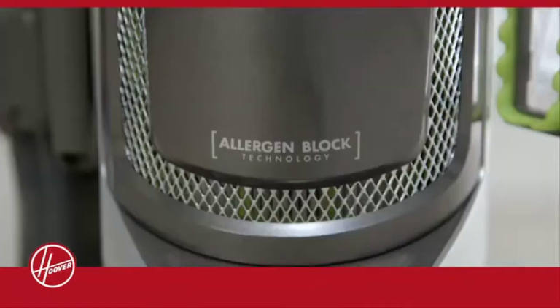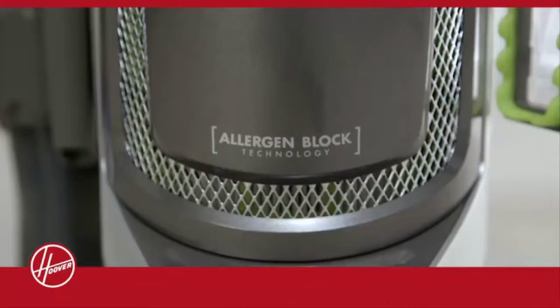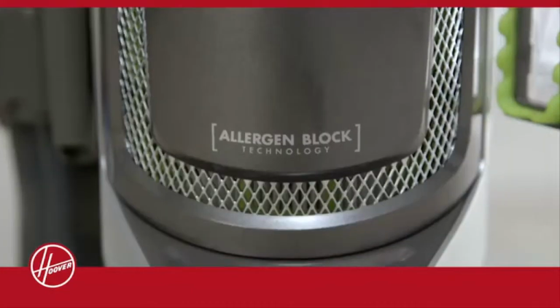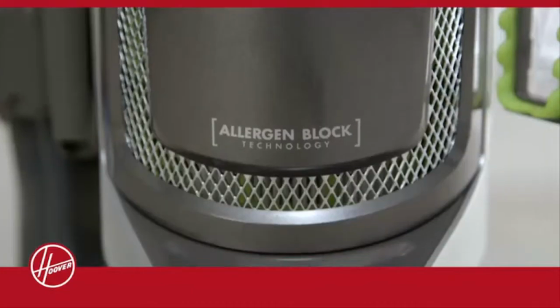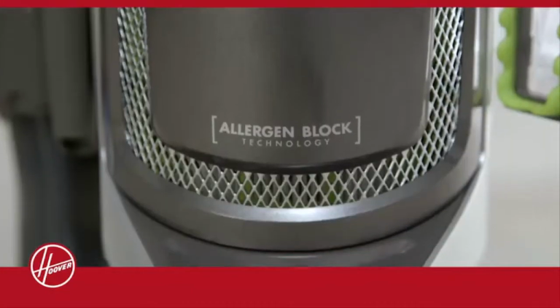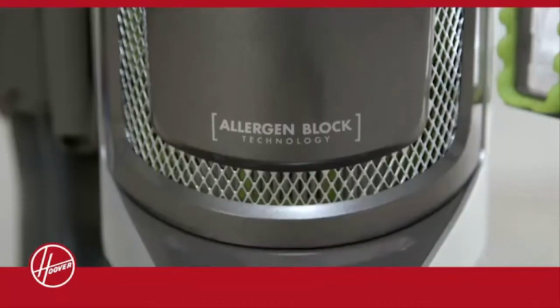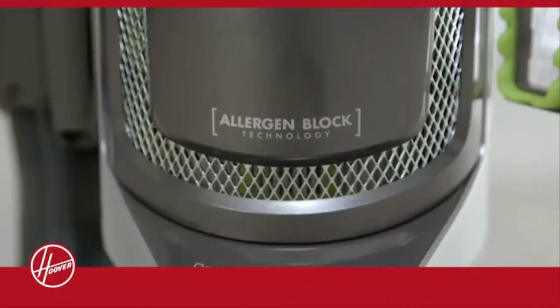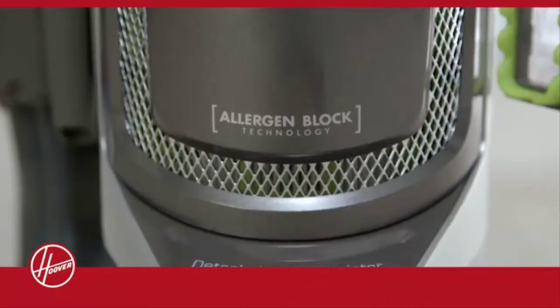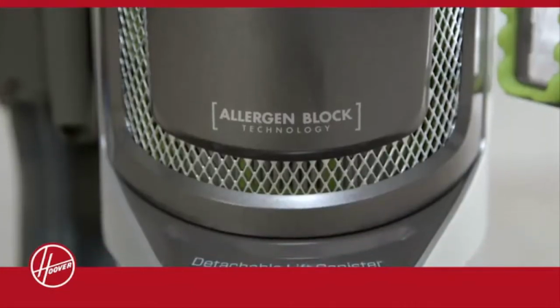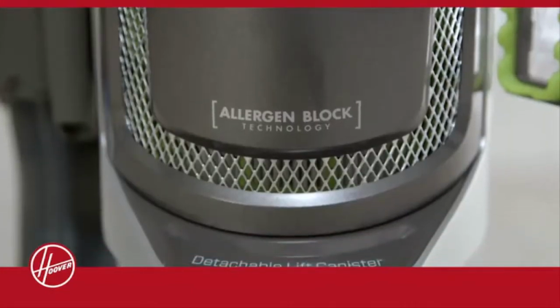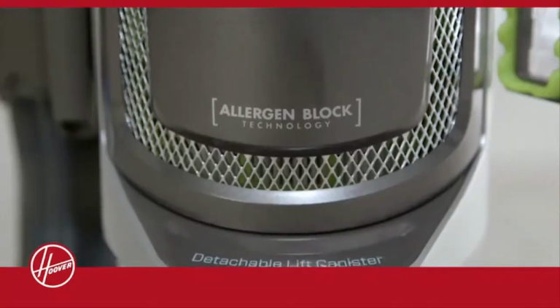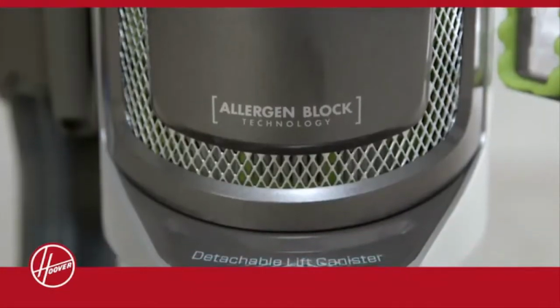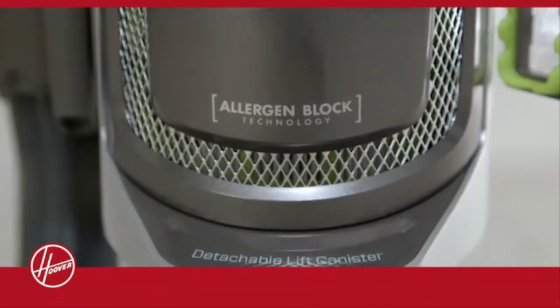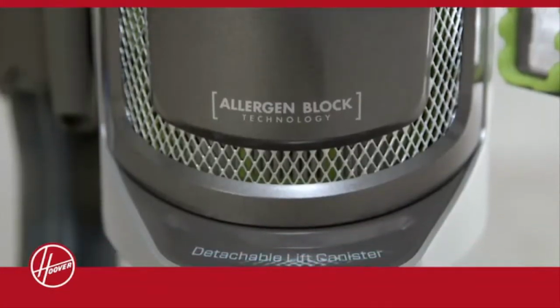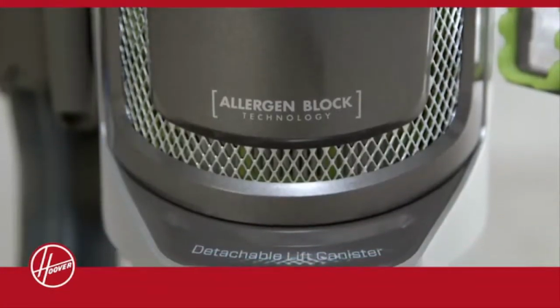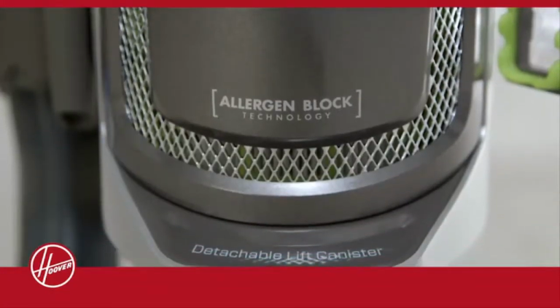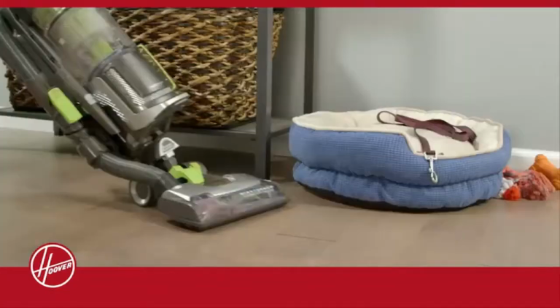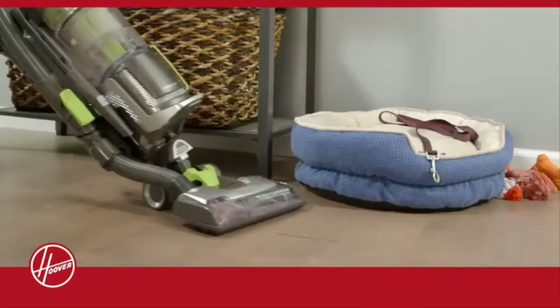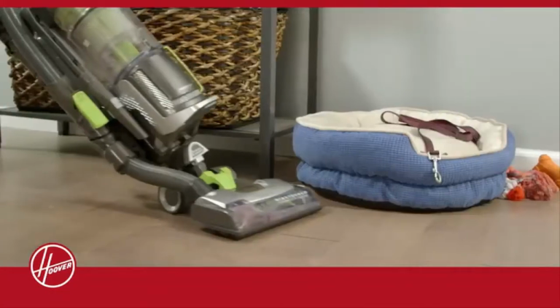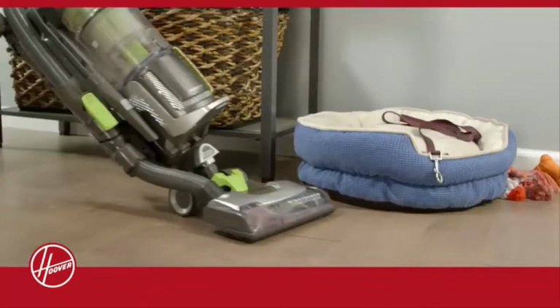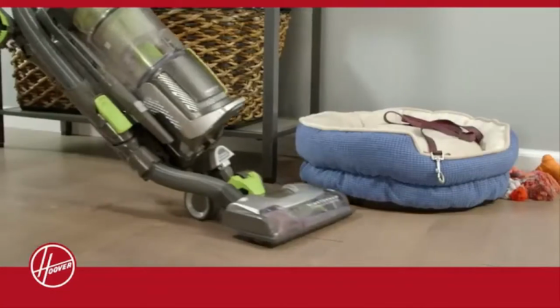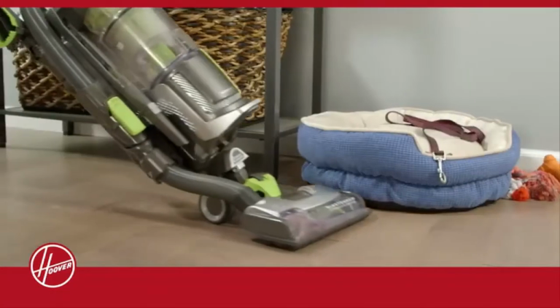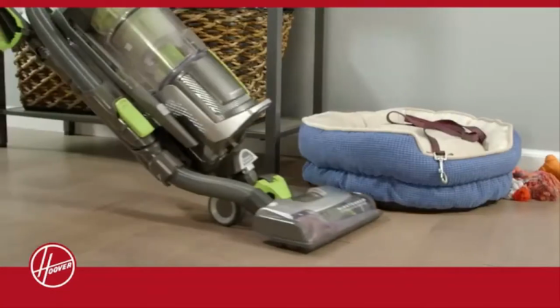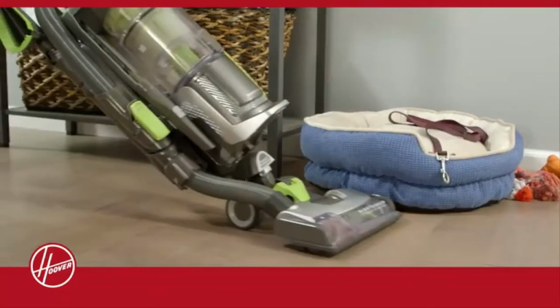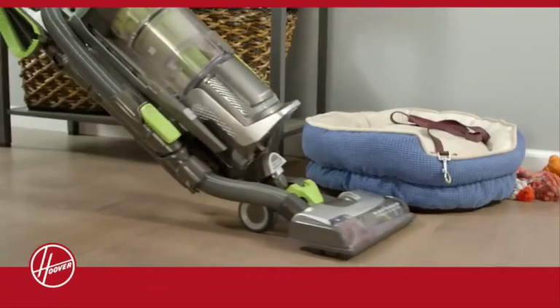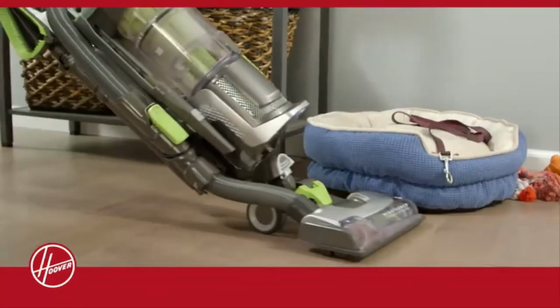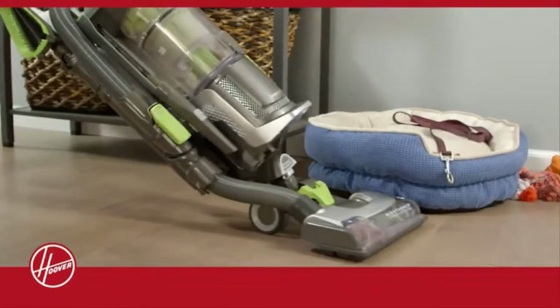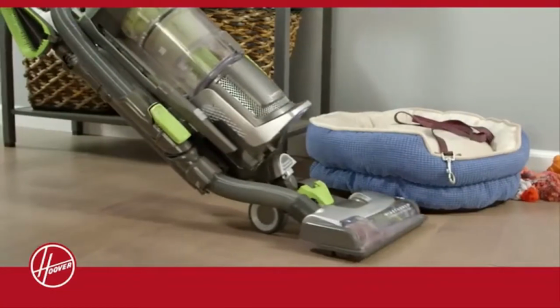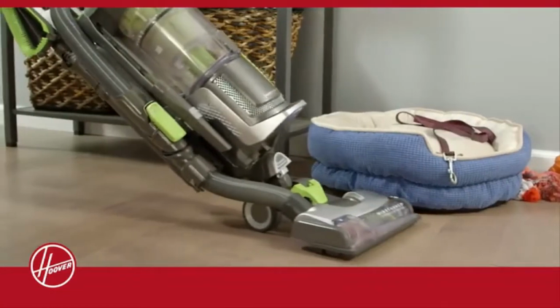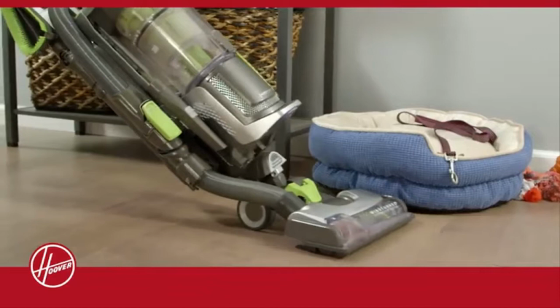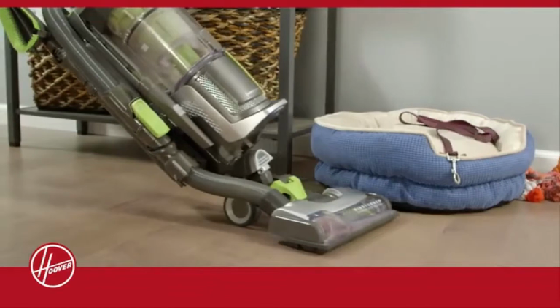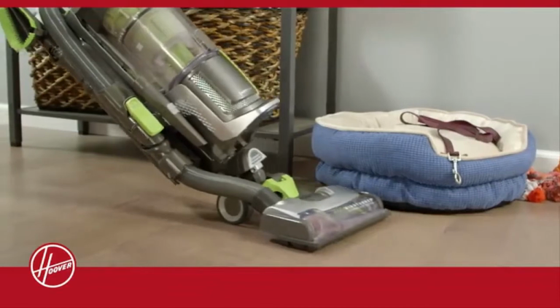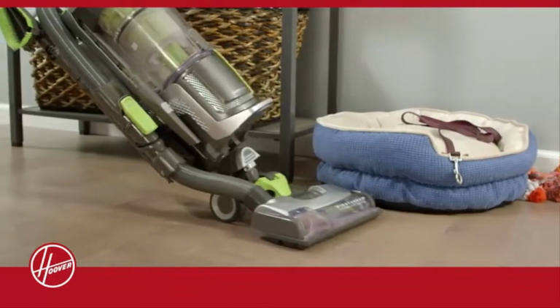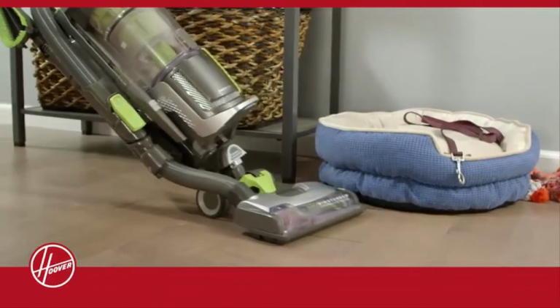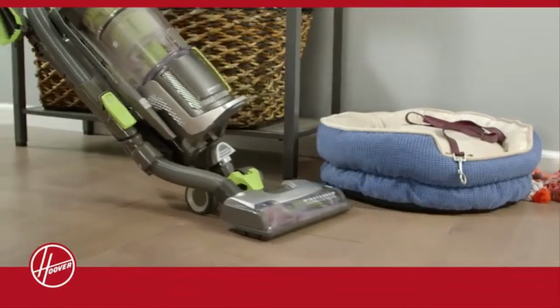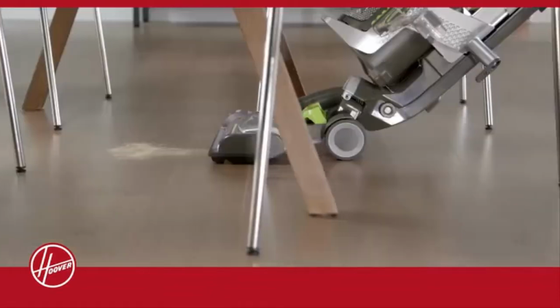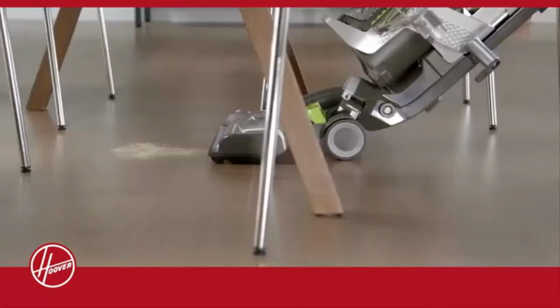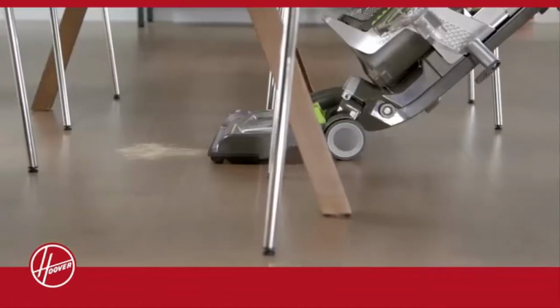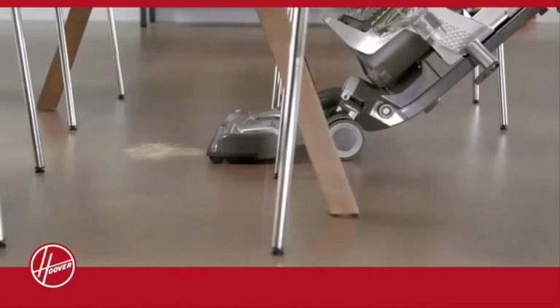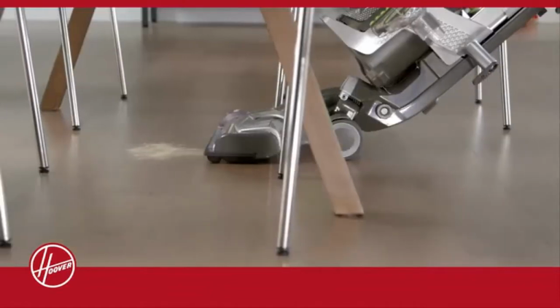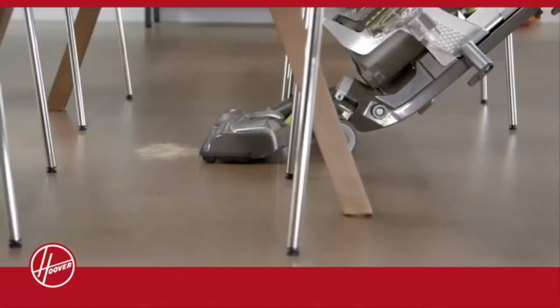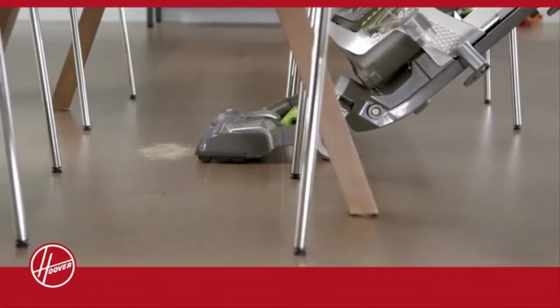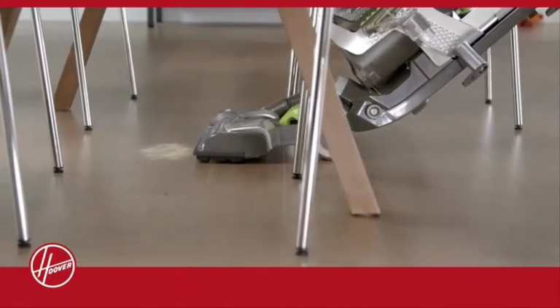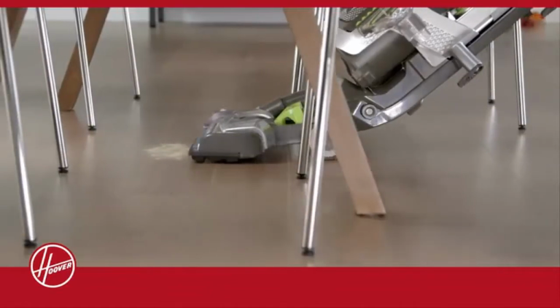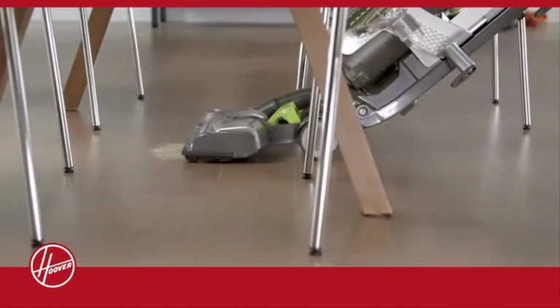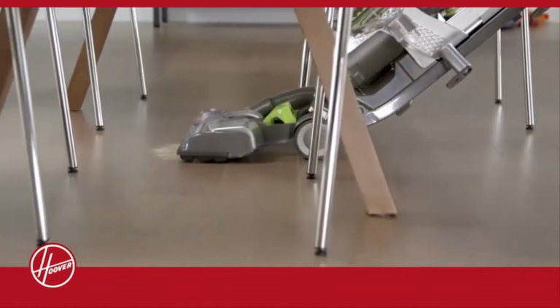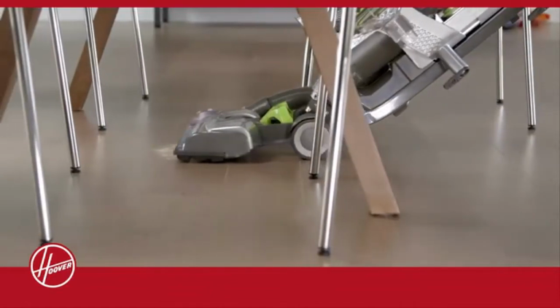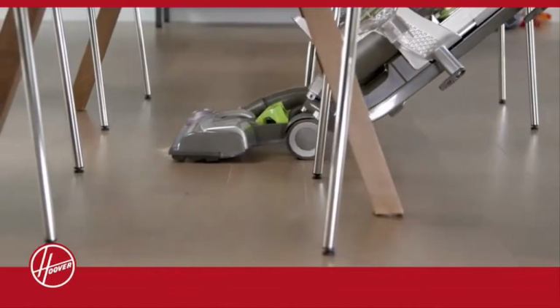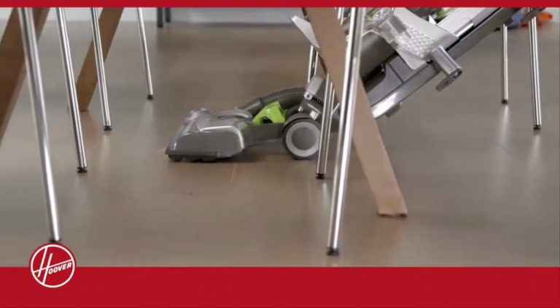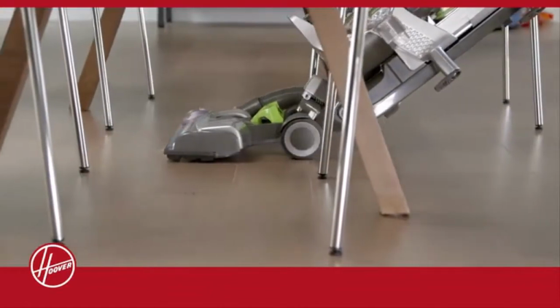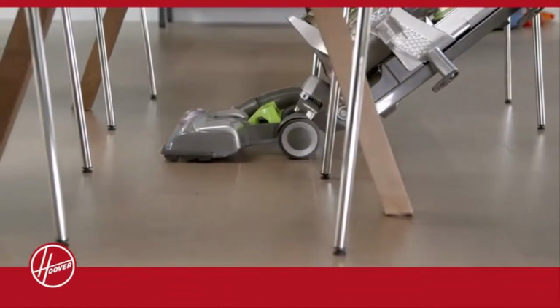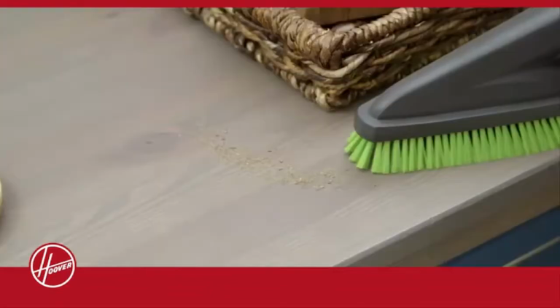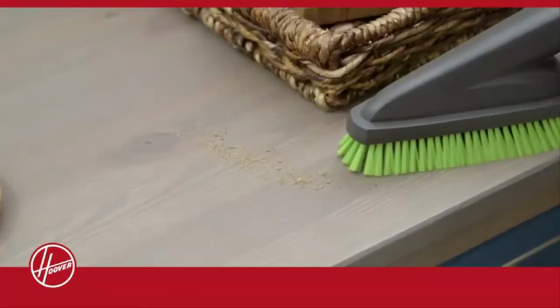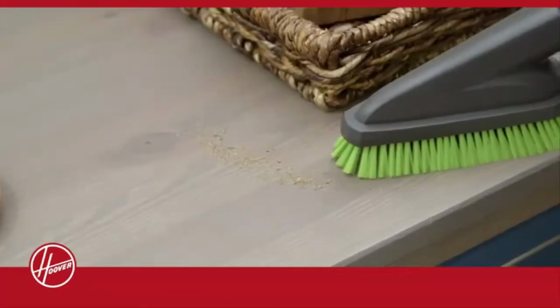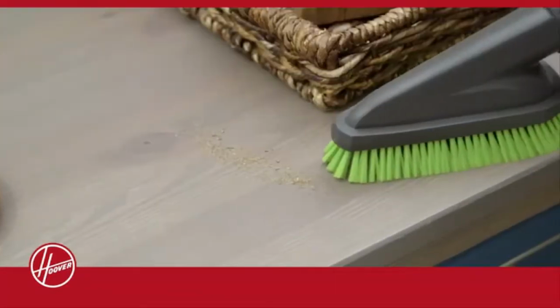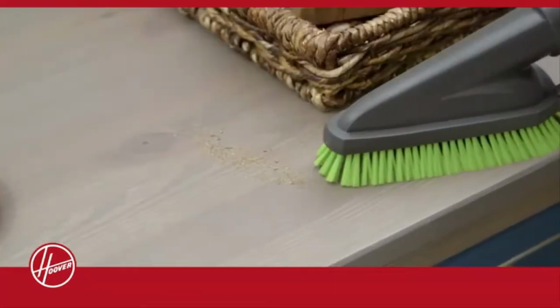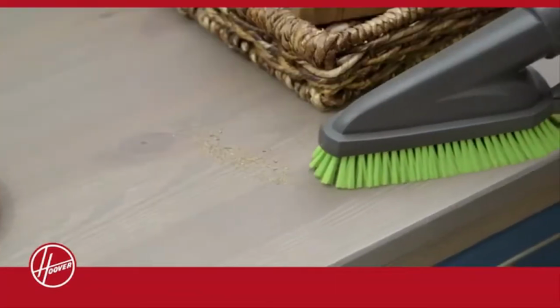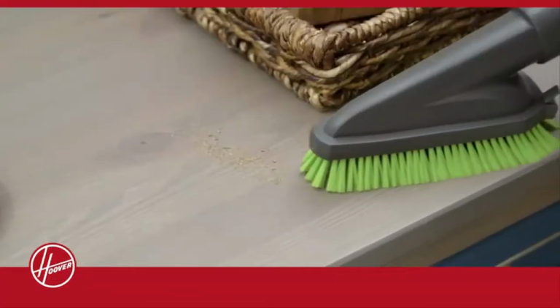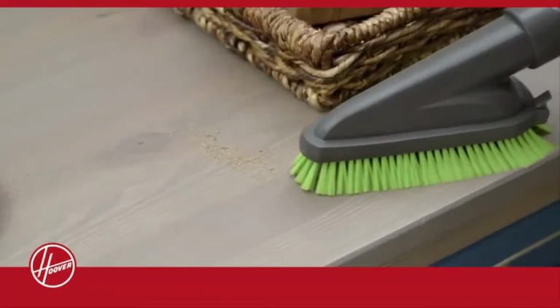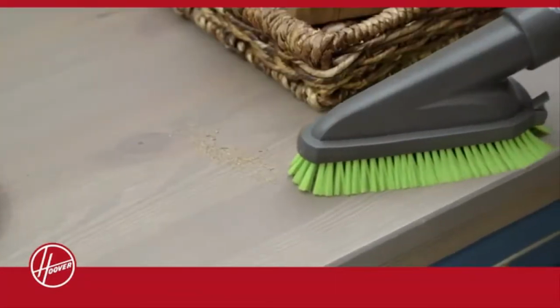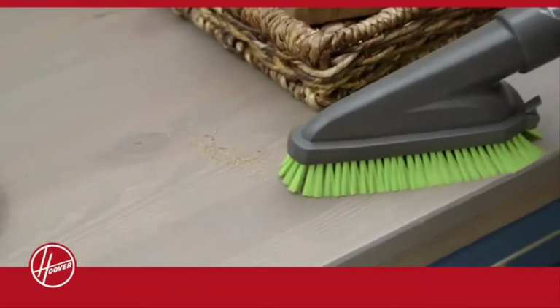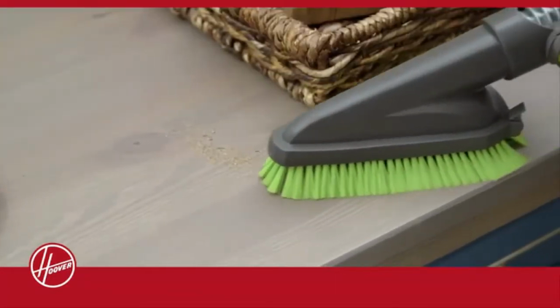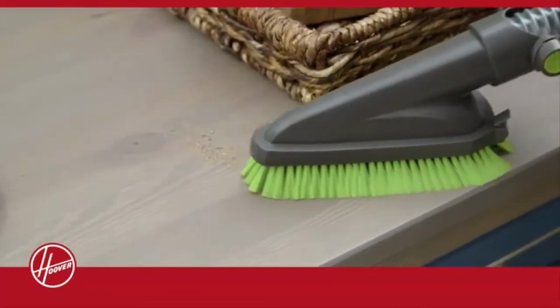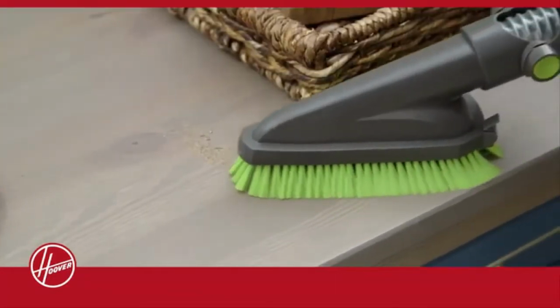Allergen block technology blocks 99% of pet dander, dirt, dust, and pollen particles from re-entering the air.